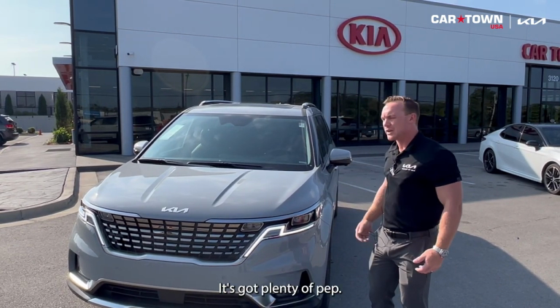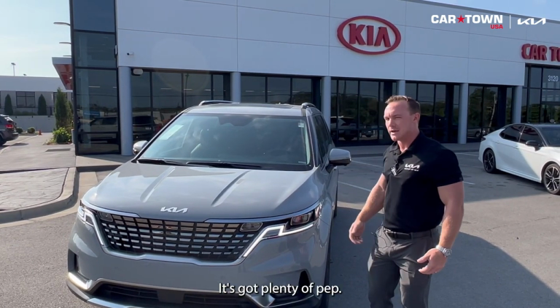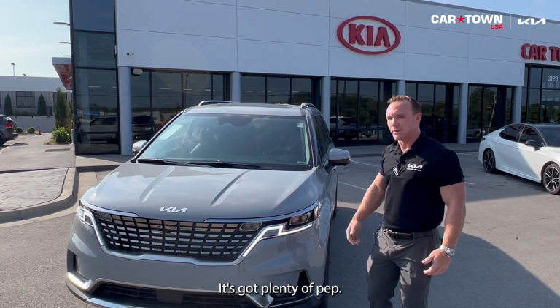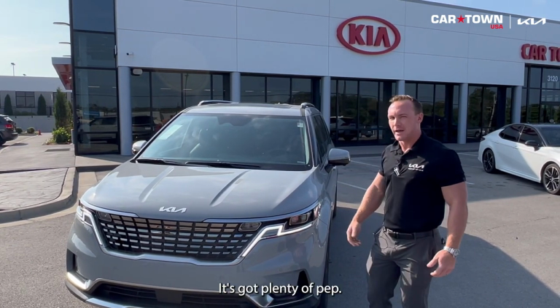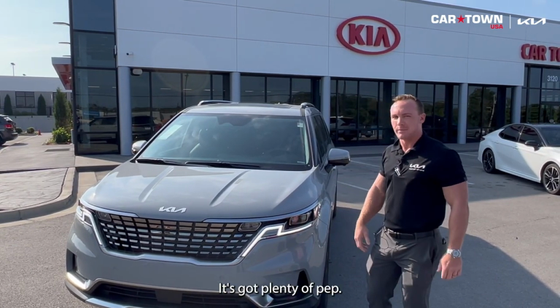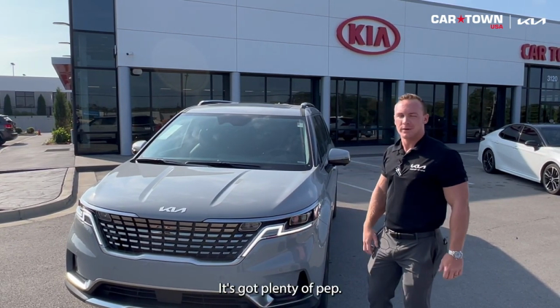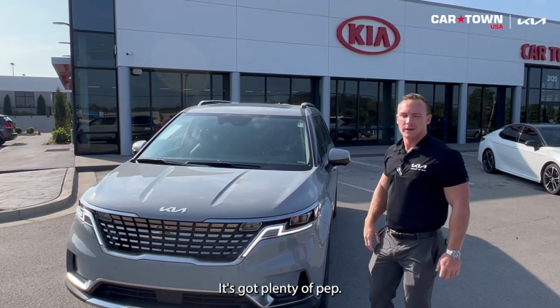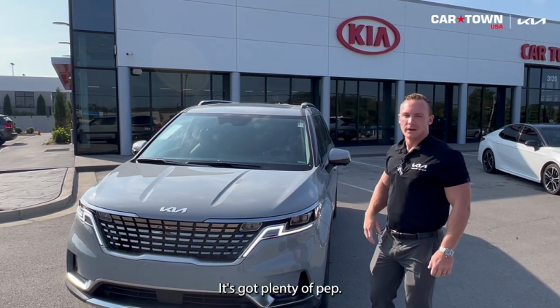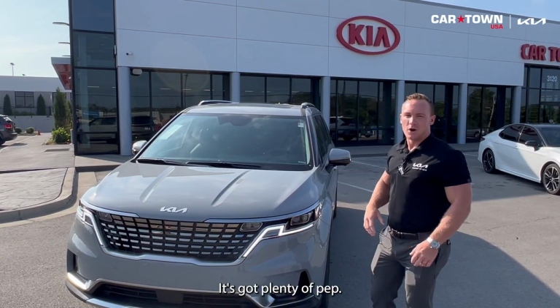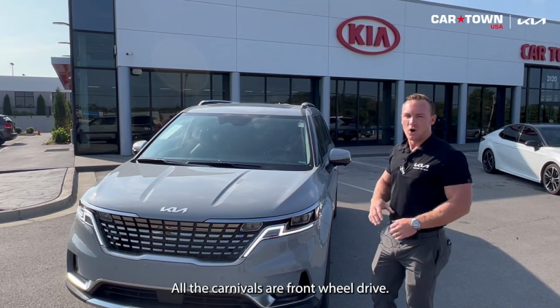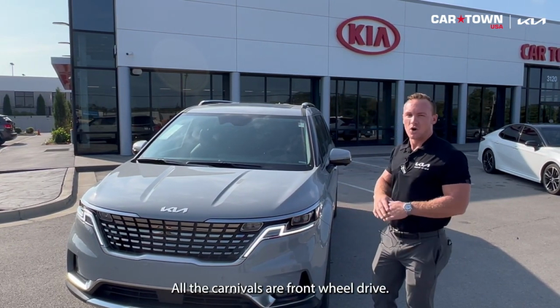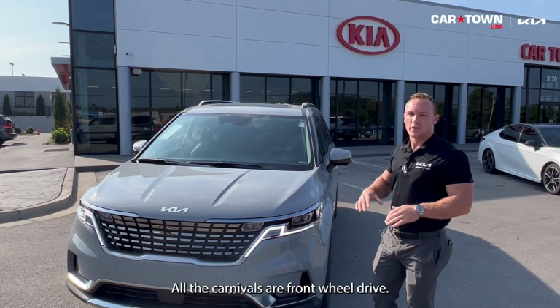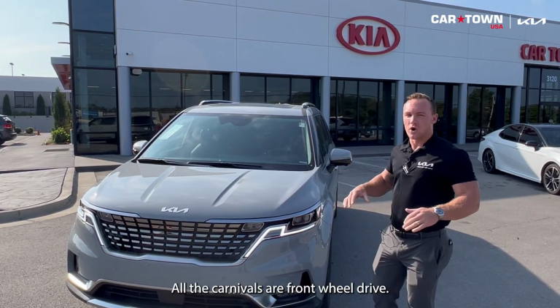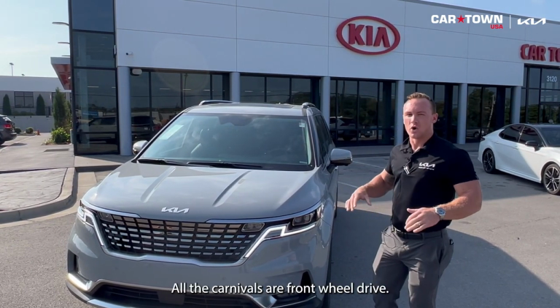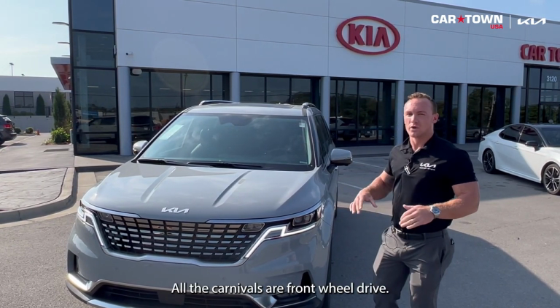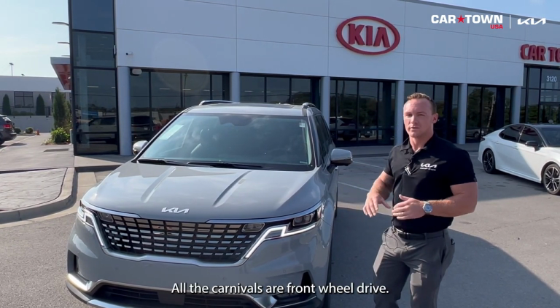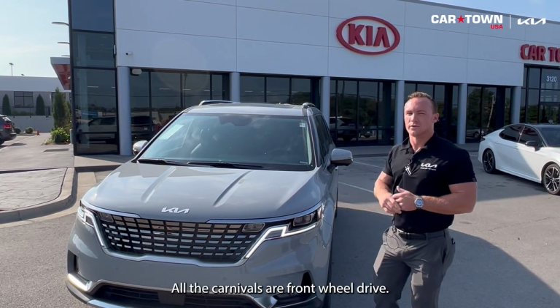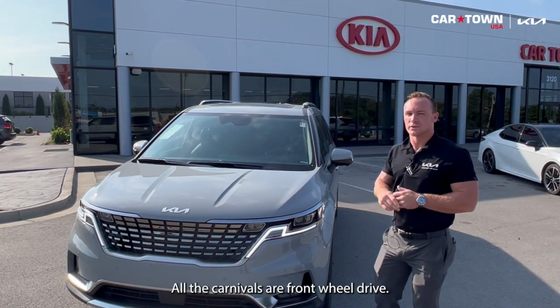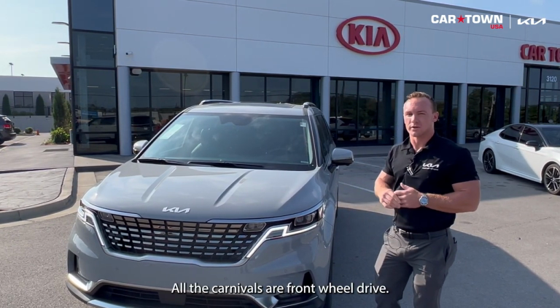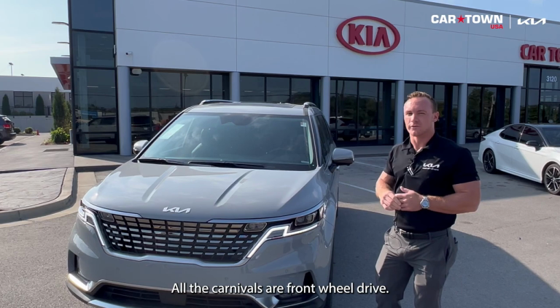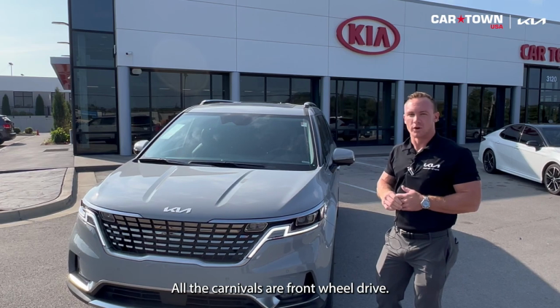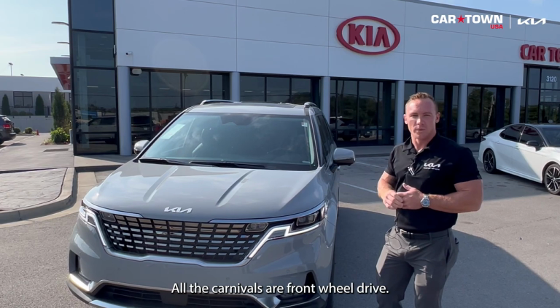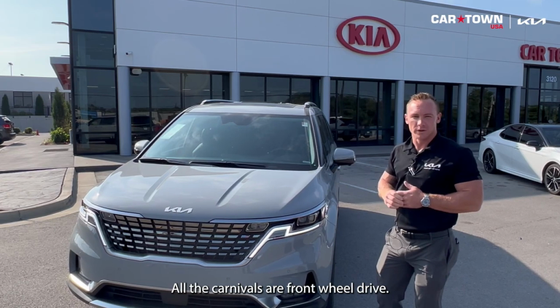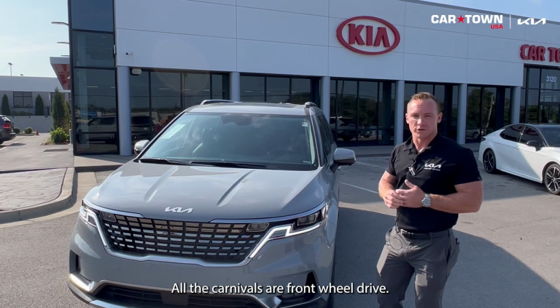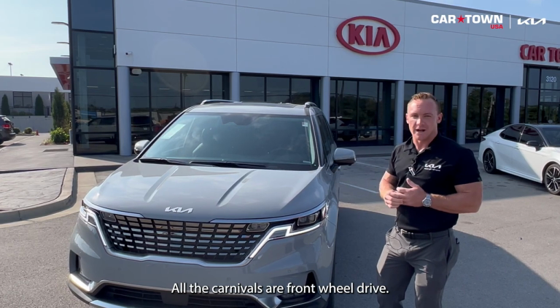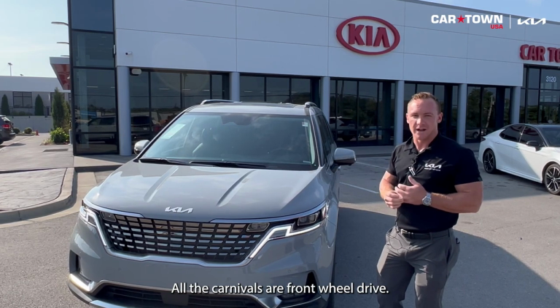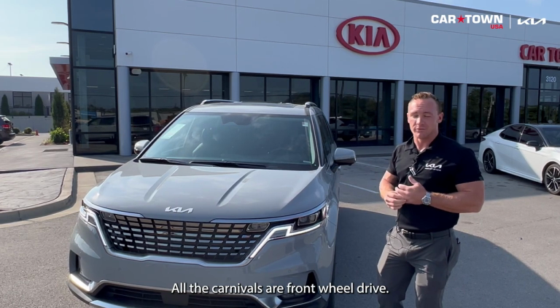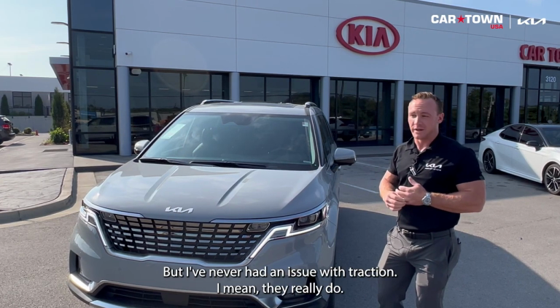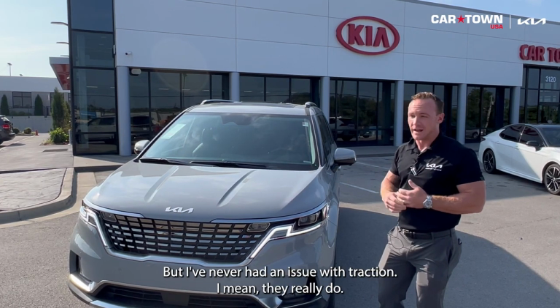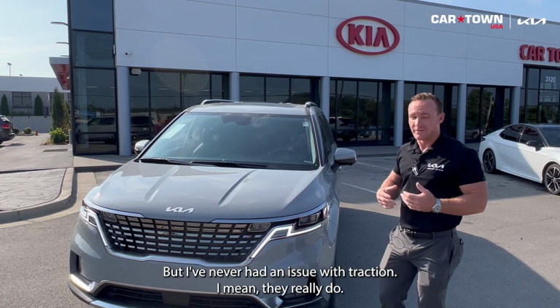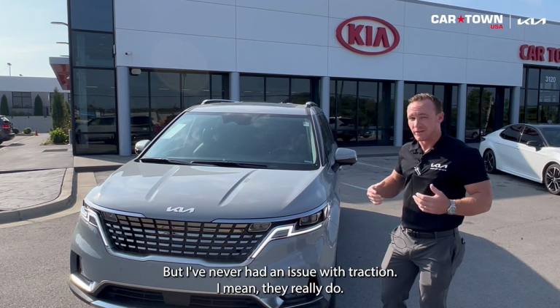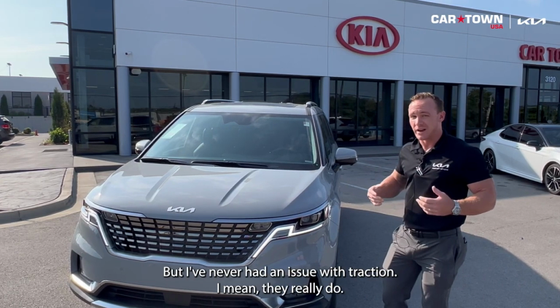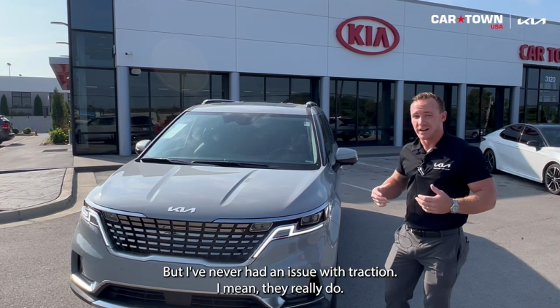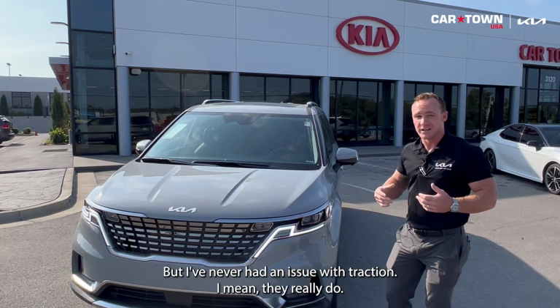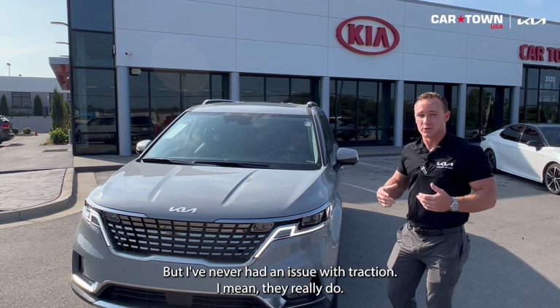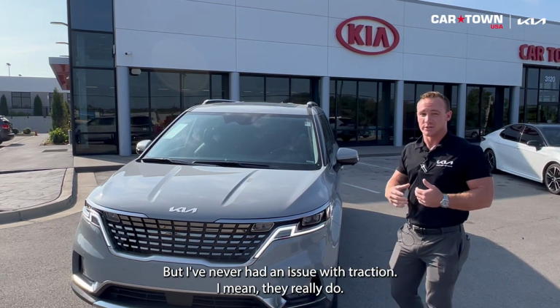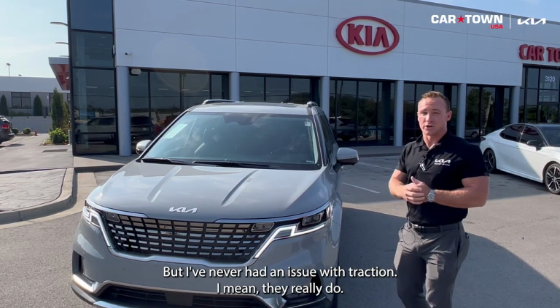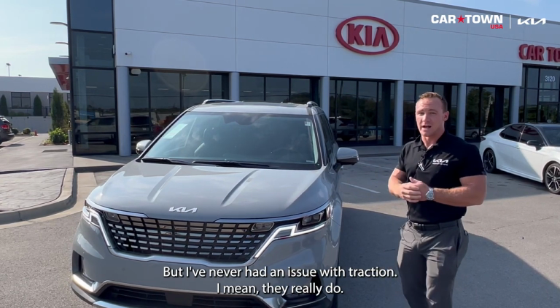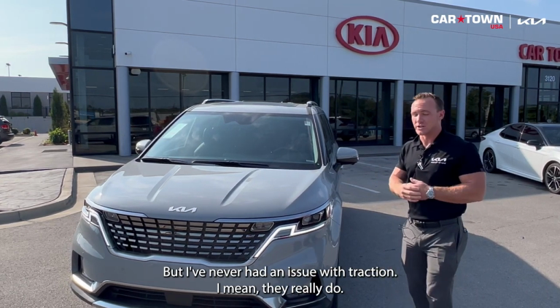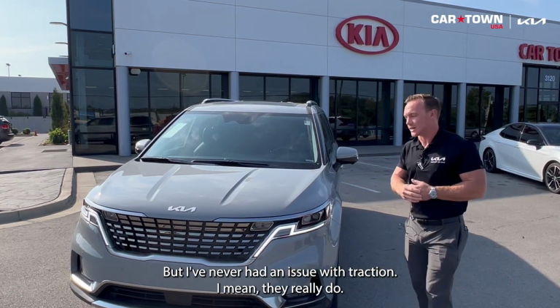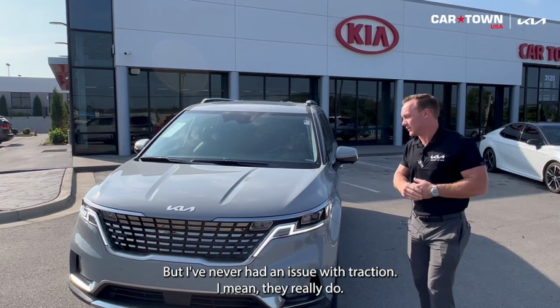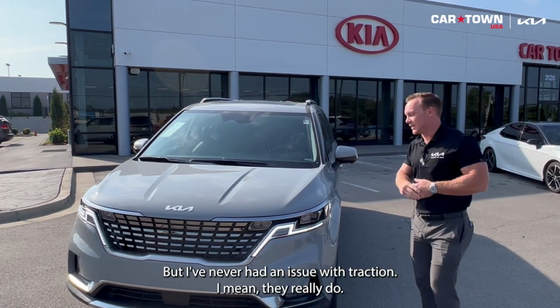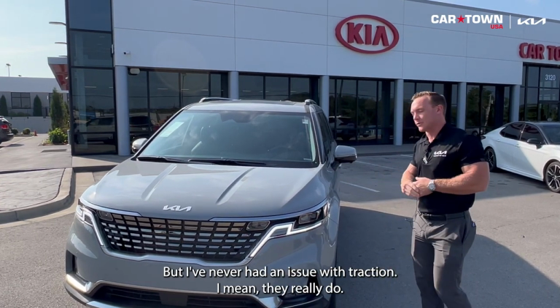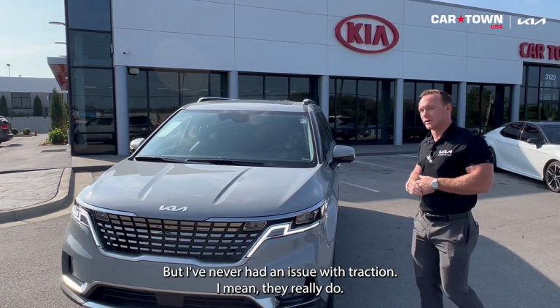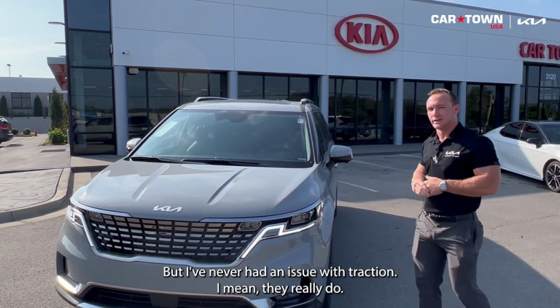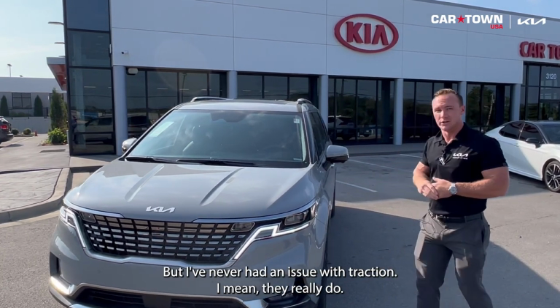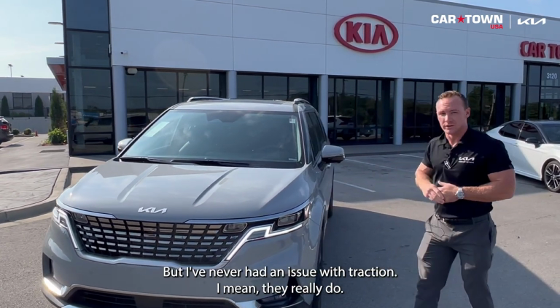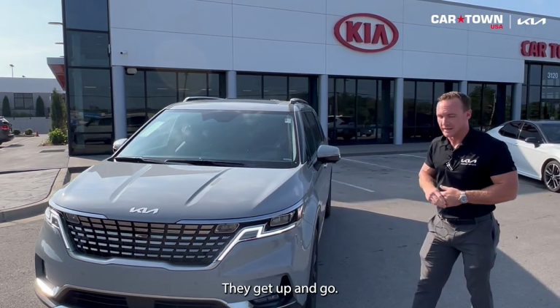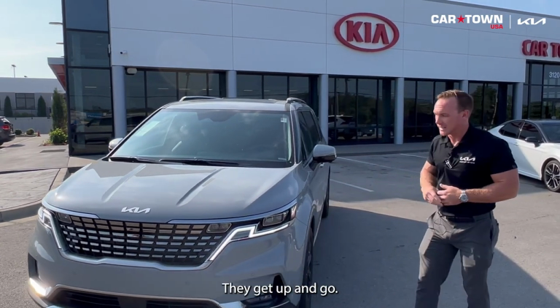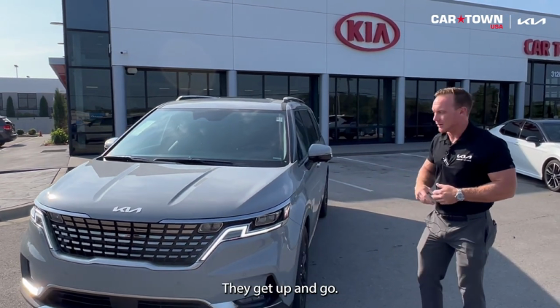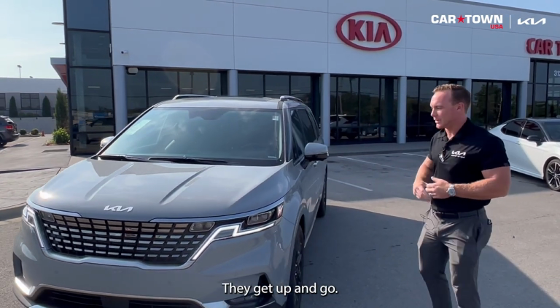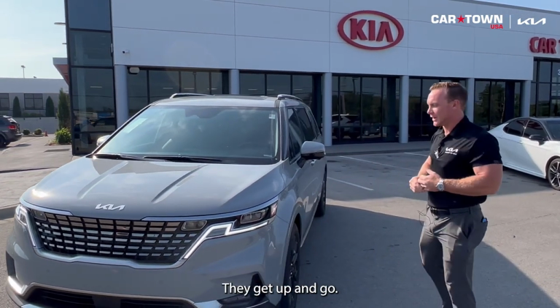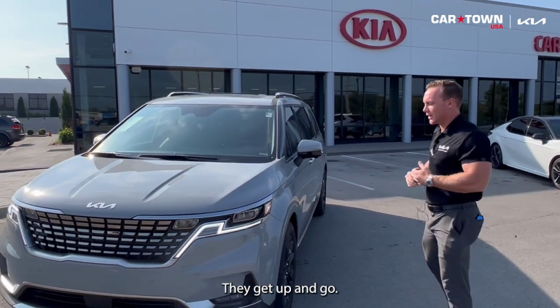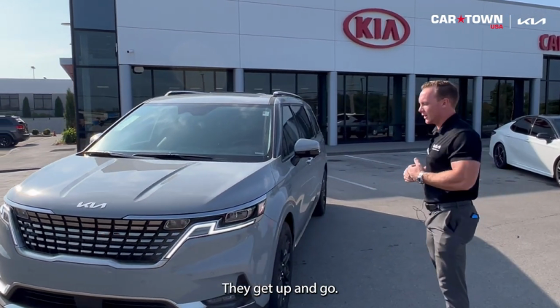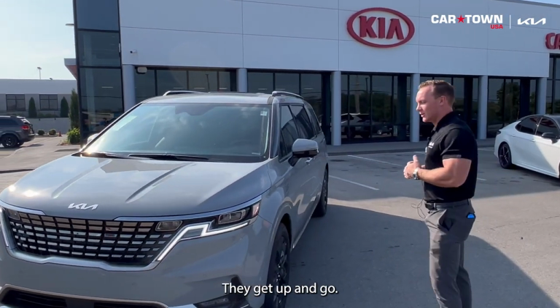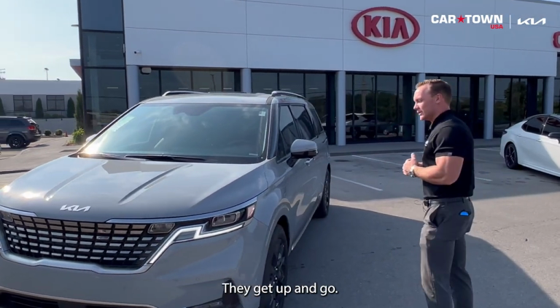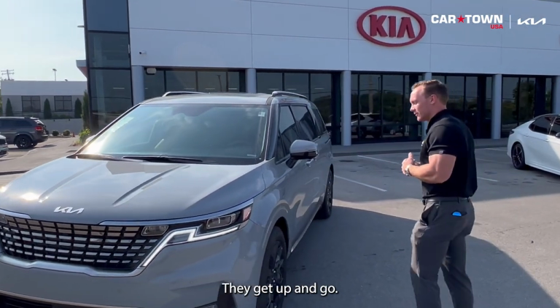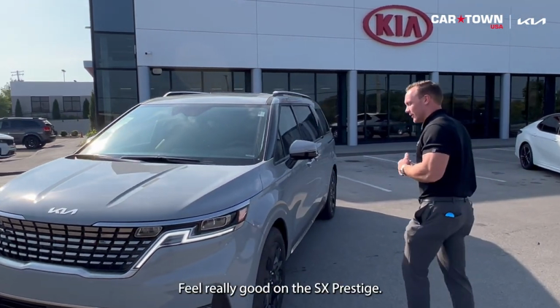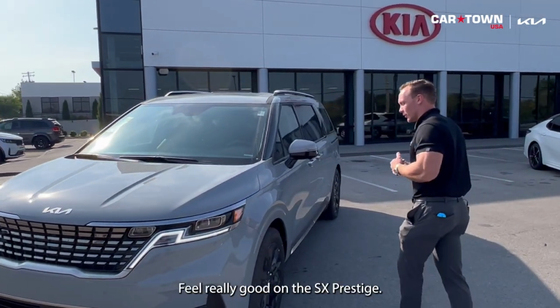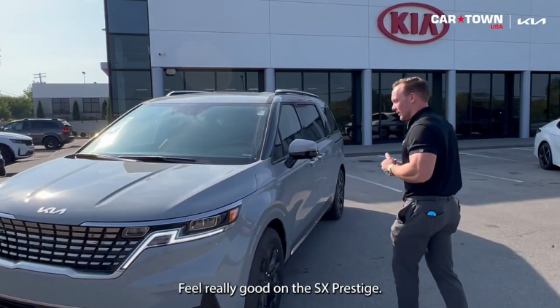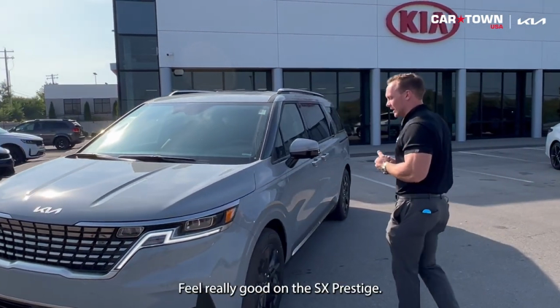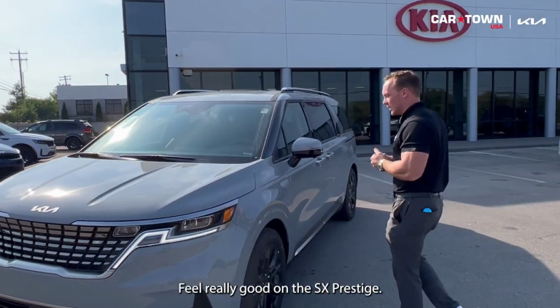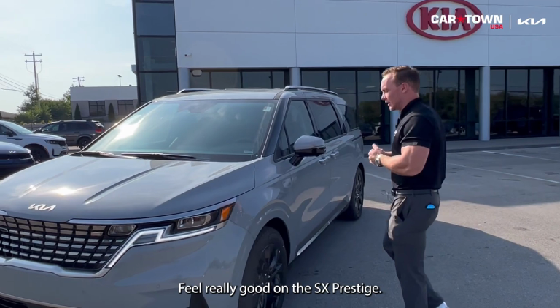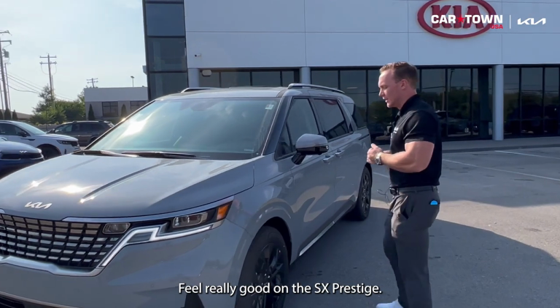It's got plenty of pep. All Carnivals are front-wheel drive, but there's never been an issue with traction — they really do get up and go and feel really good.